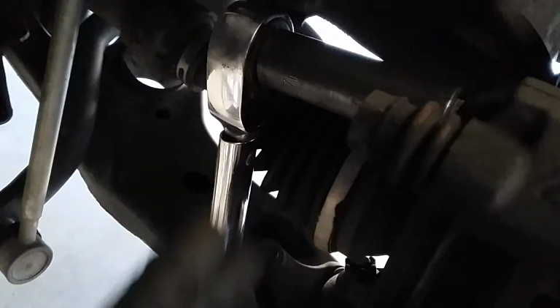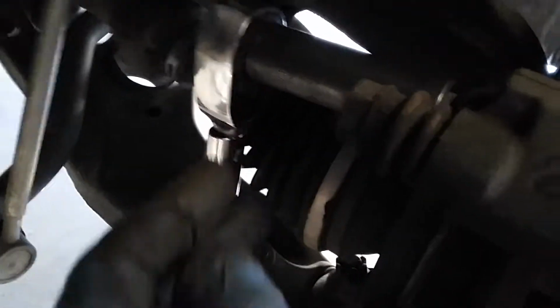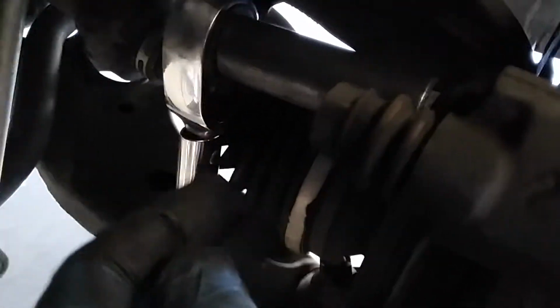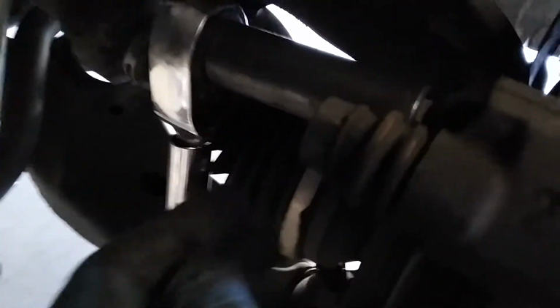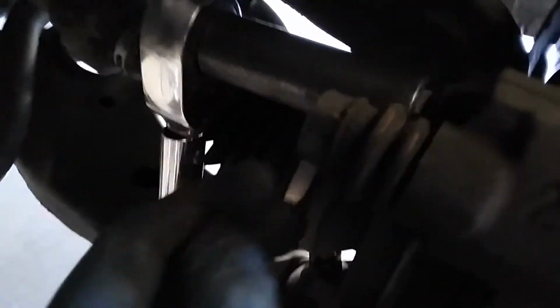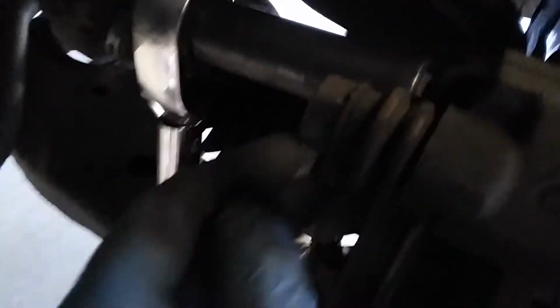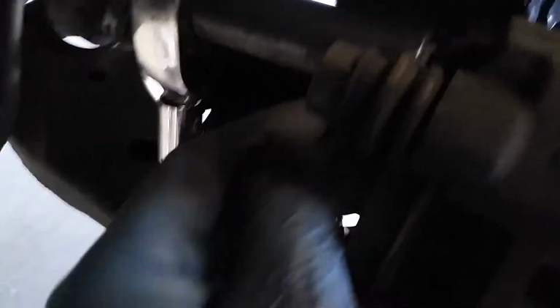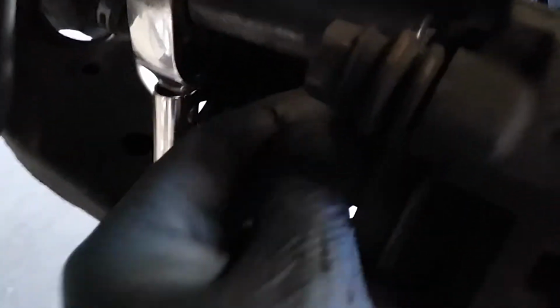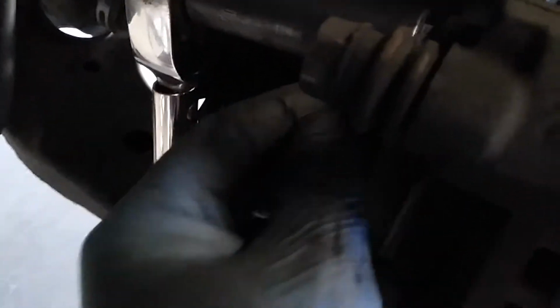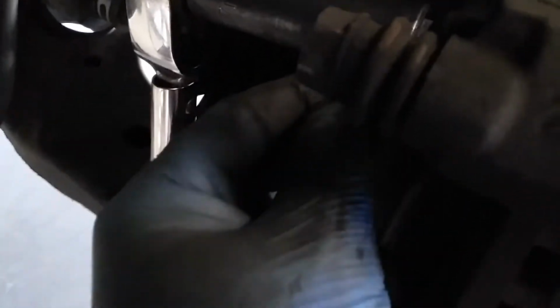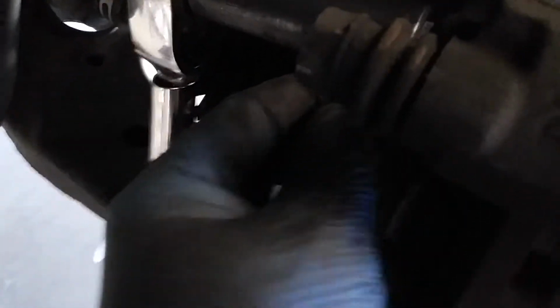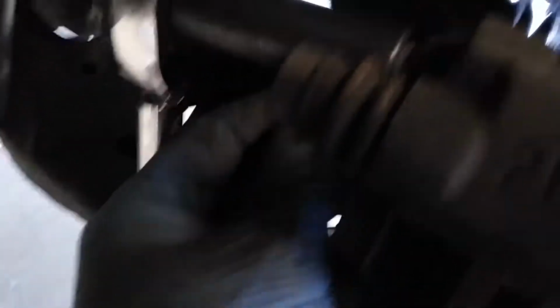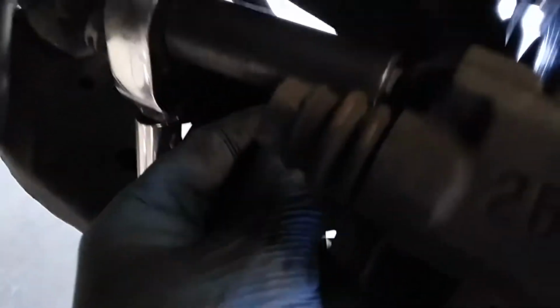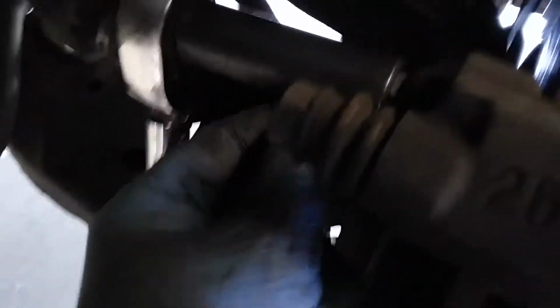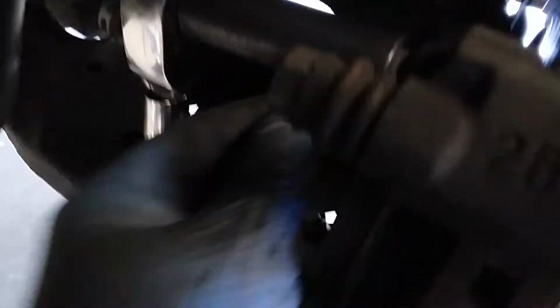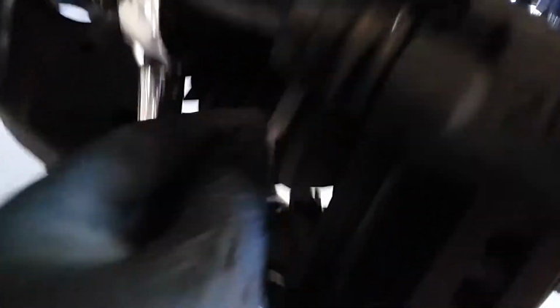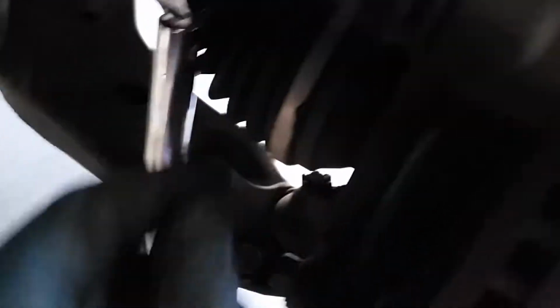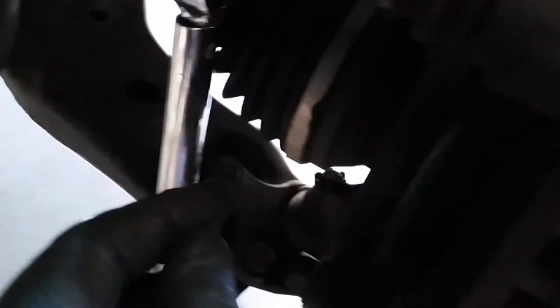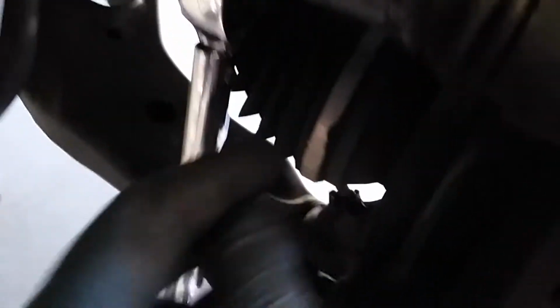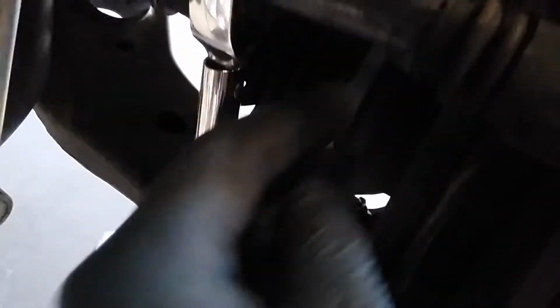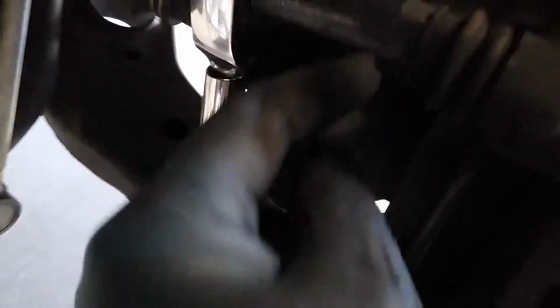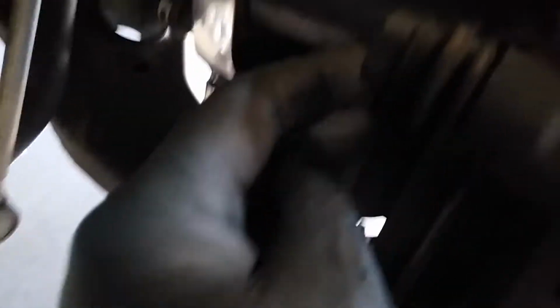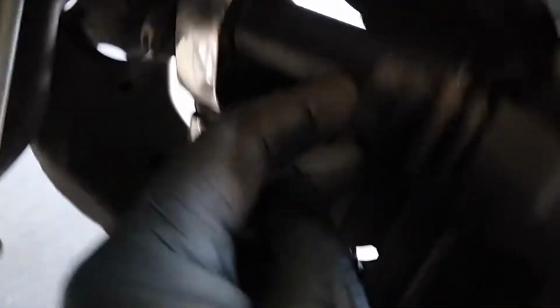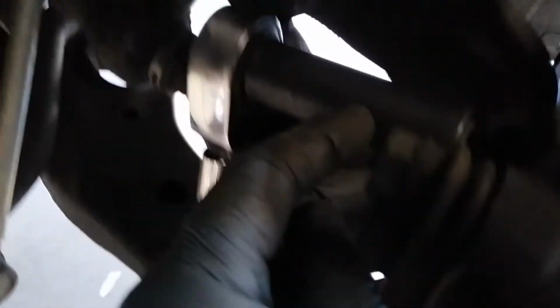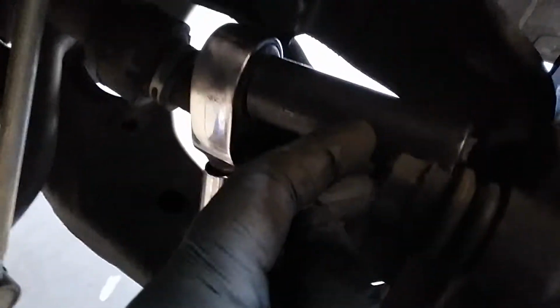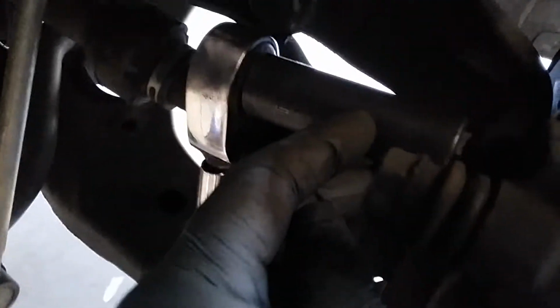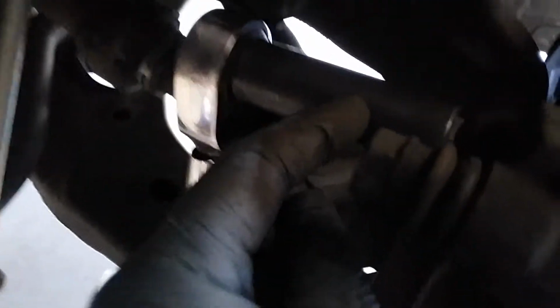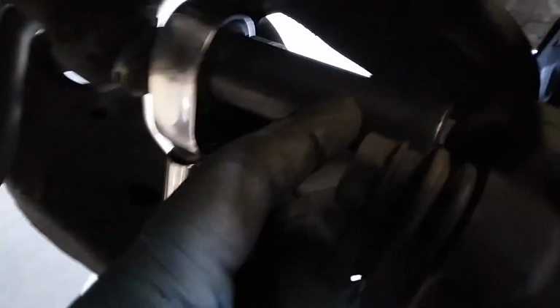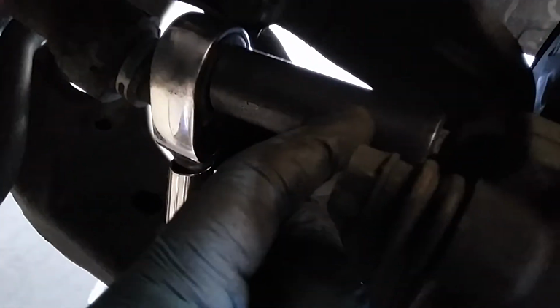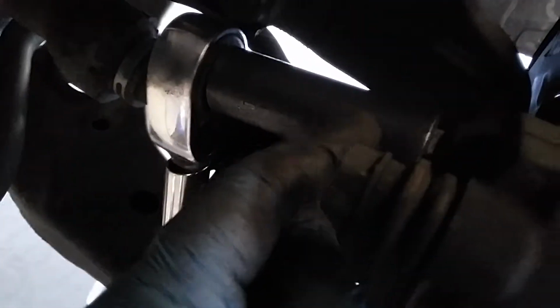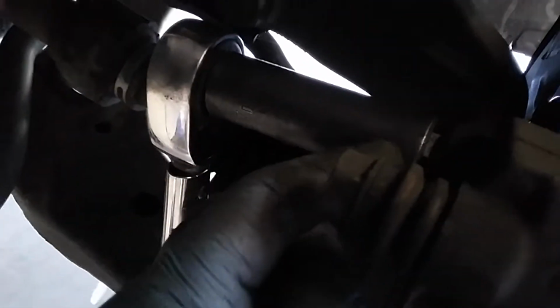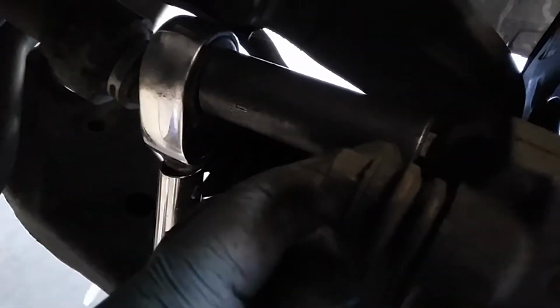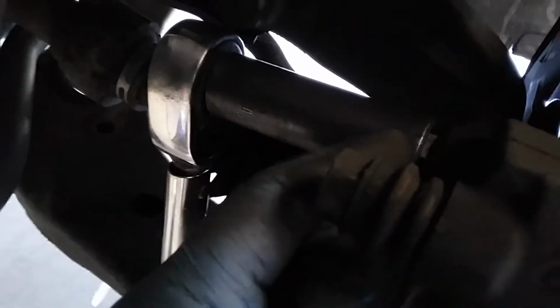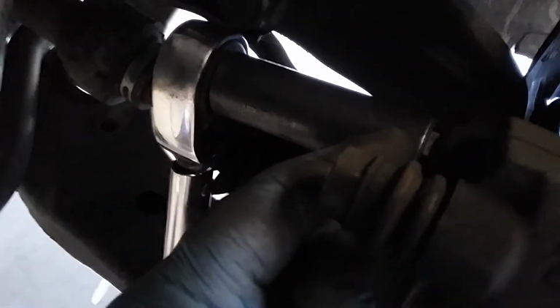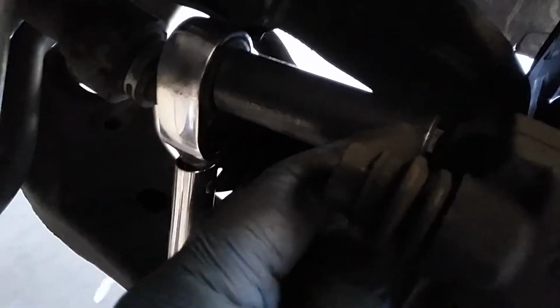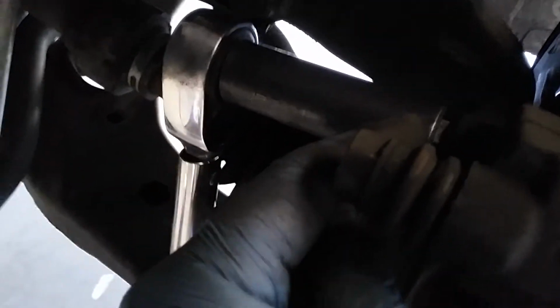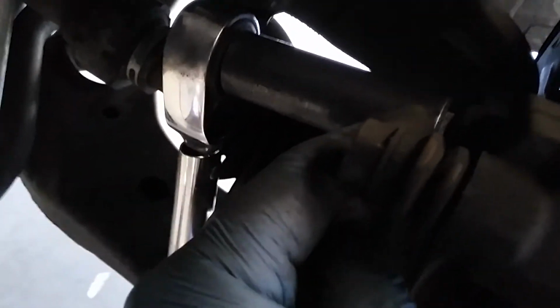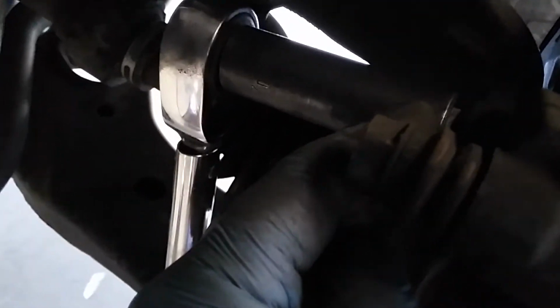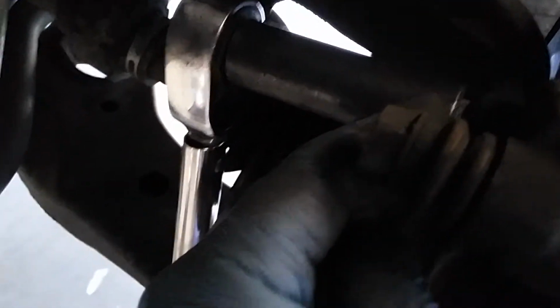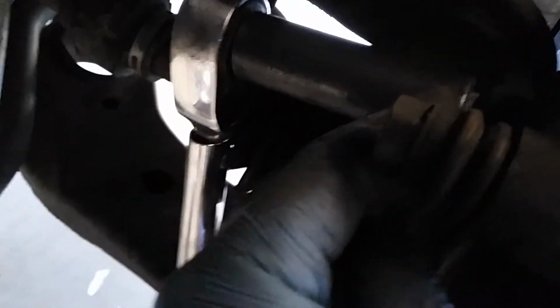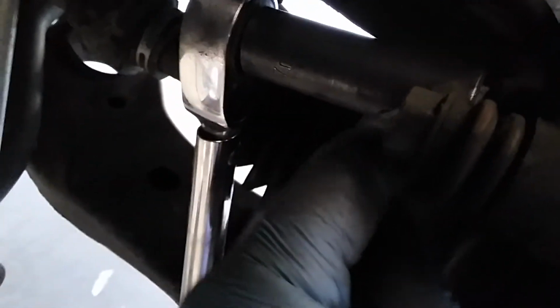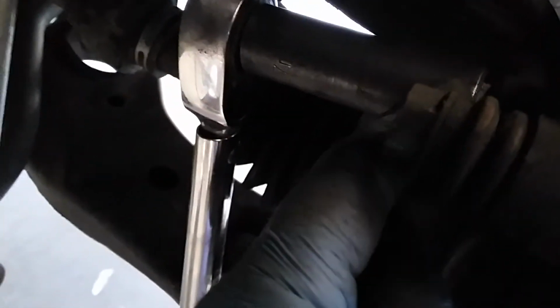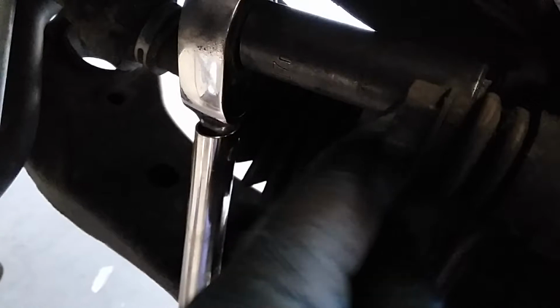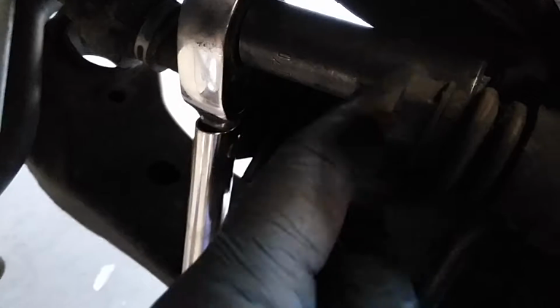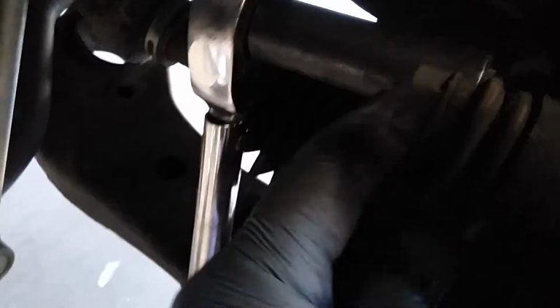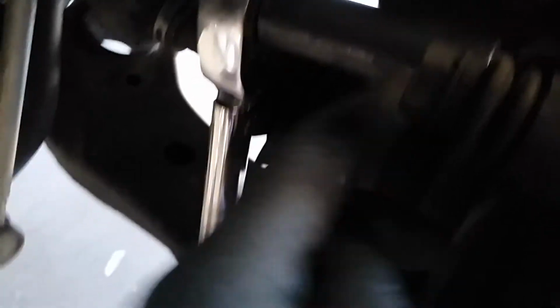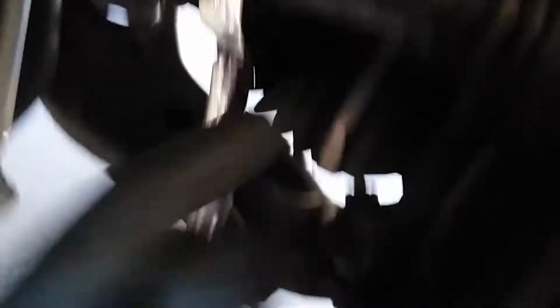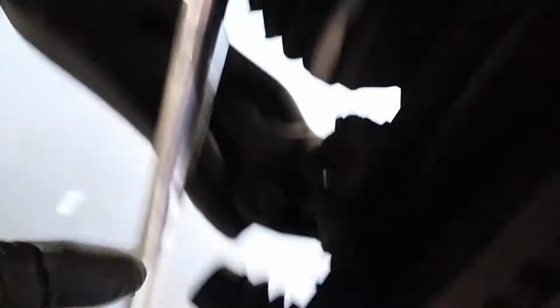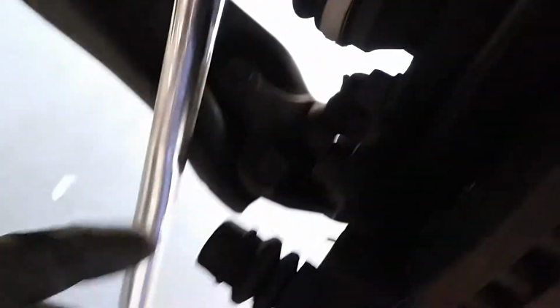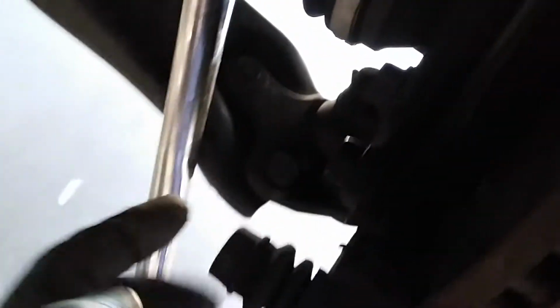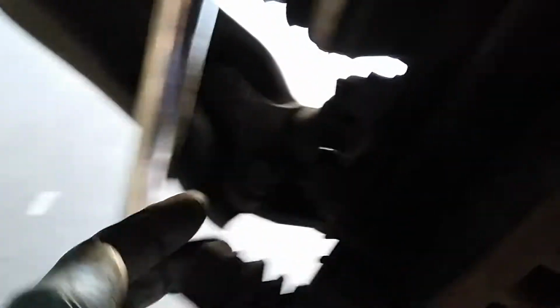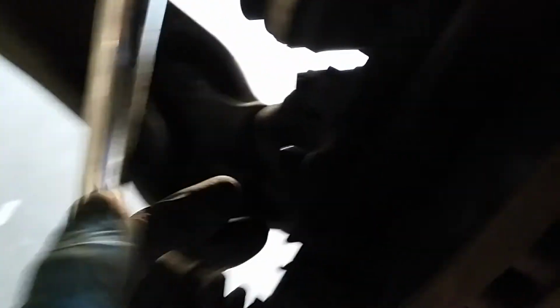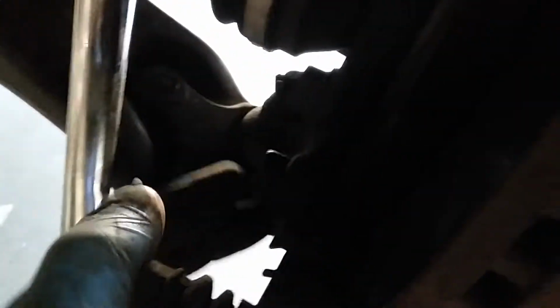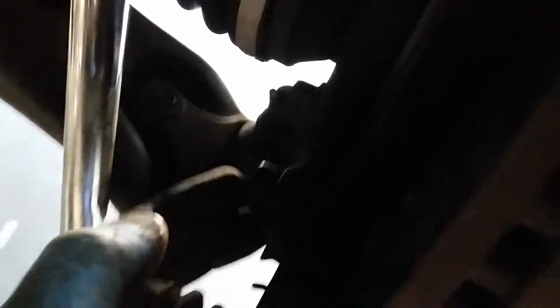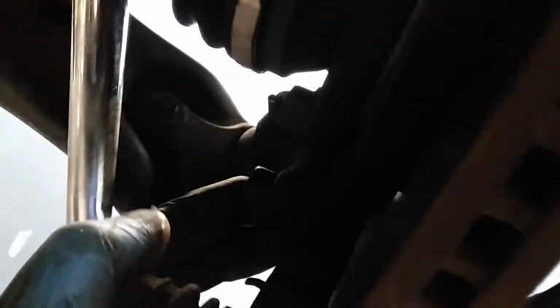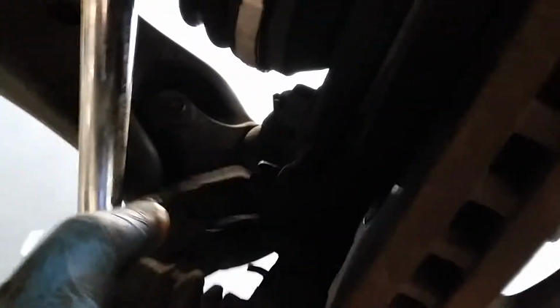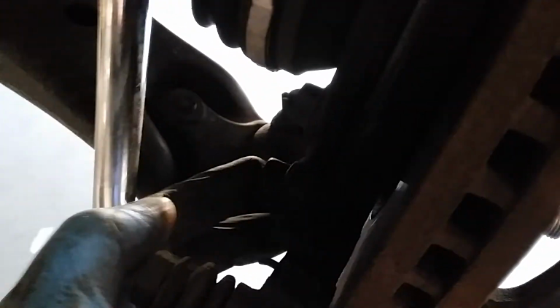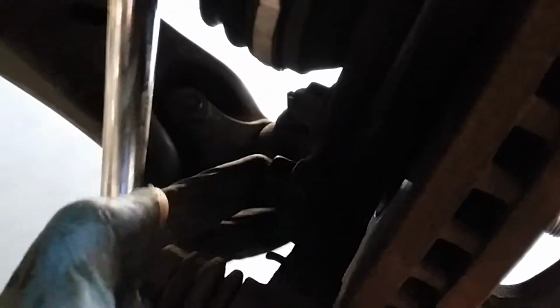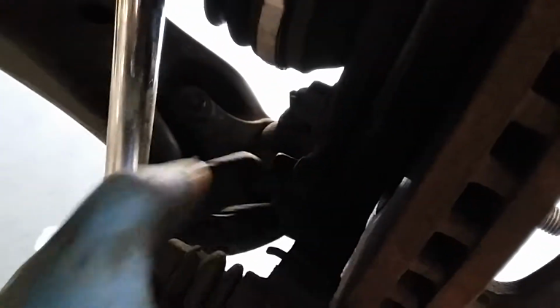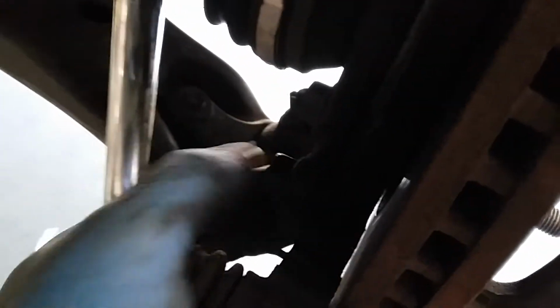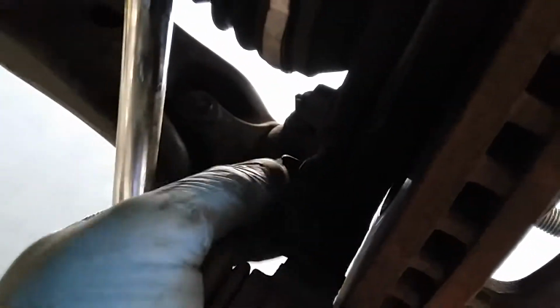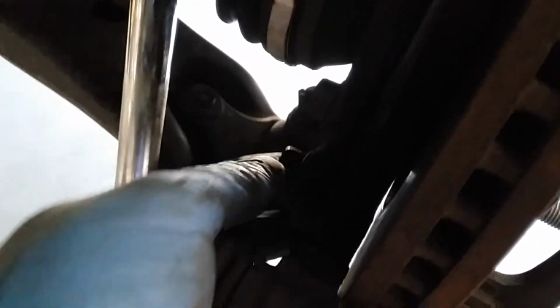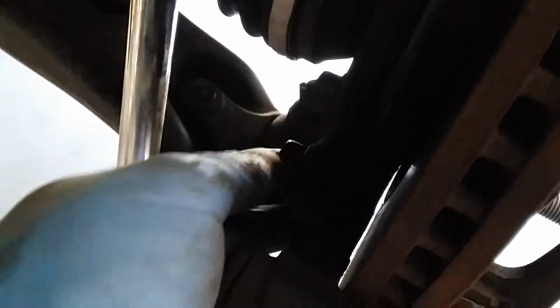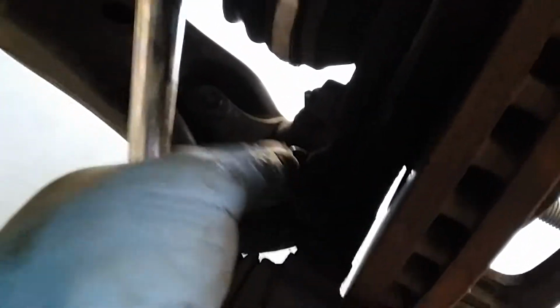The brake caliper bracket screw nut — it's 17mm, two pieces.